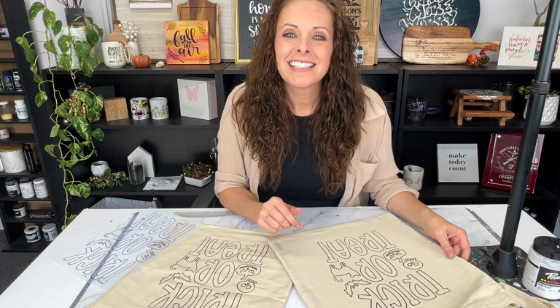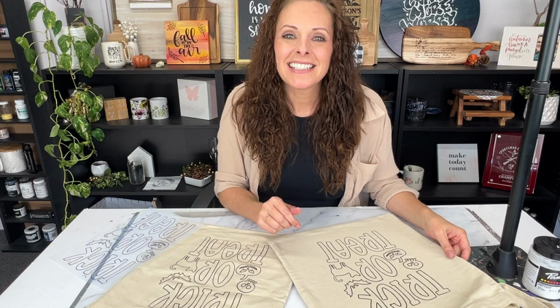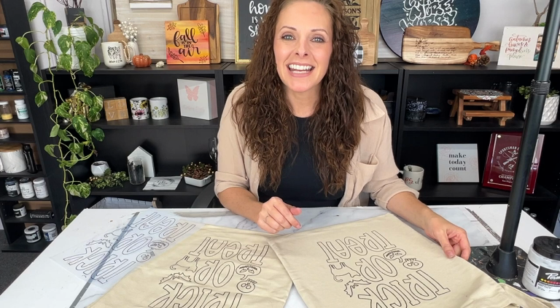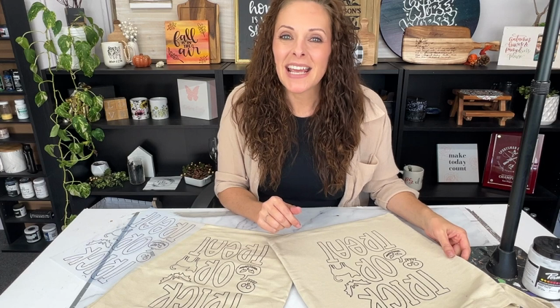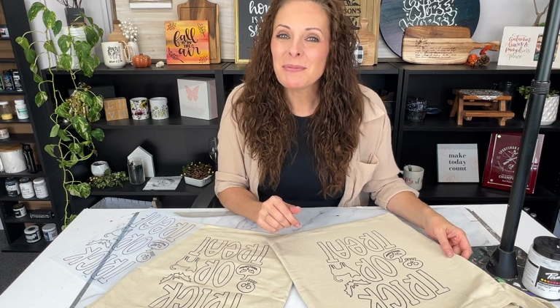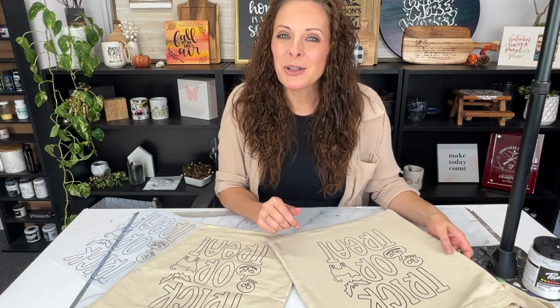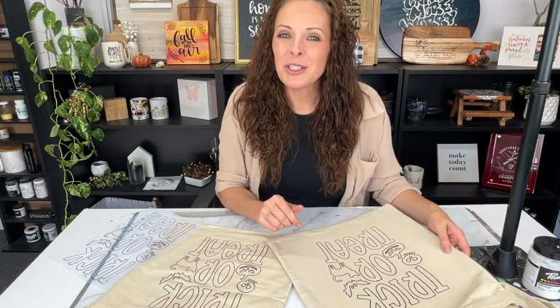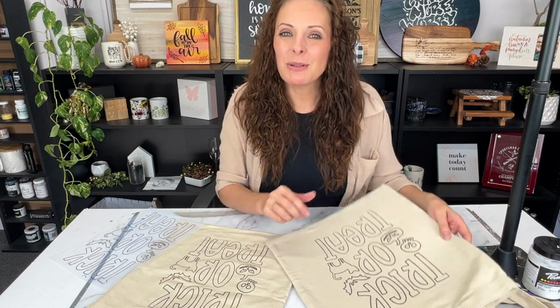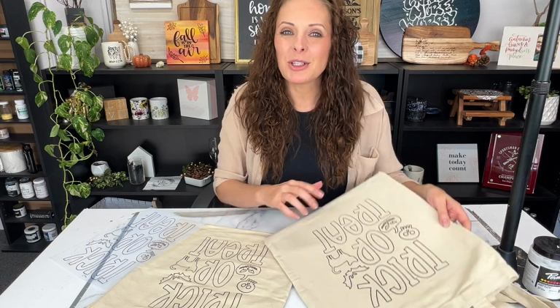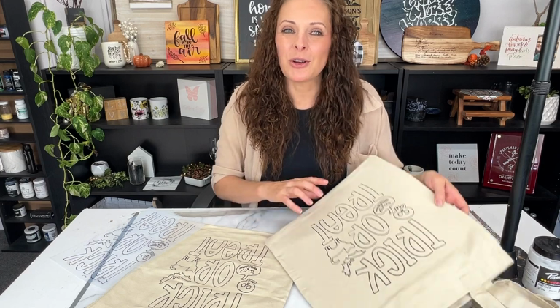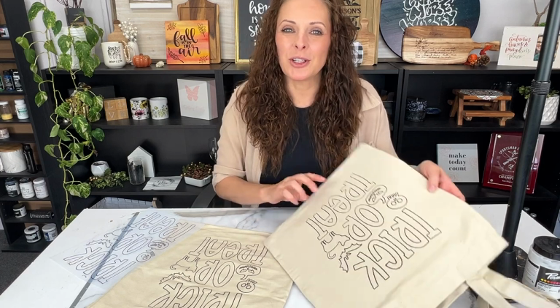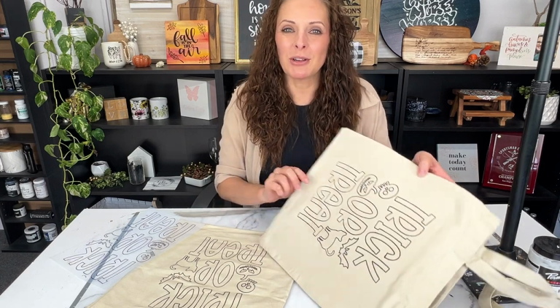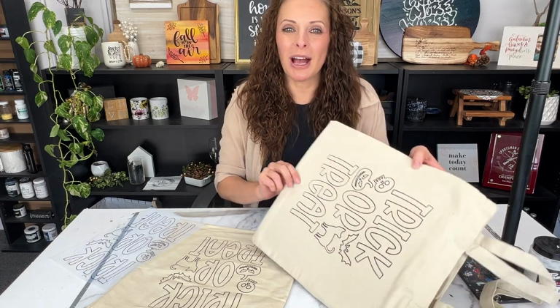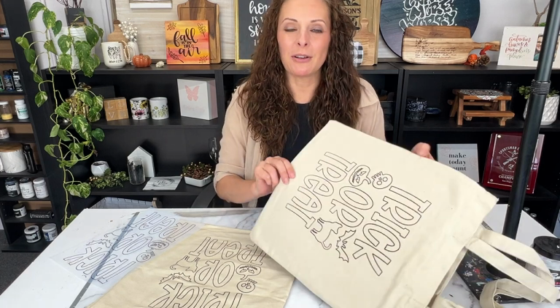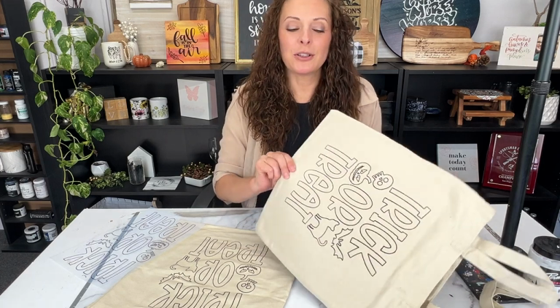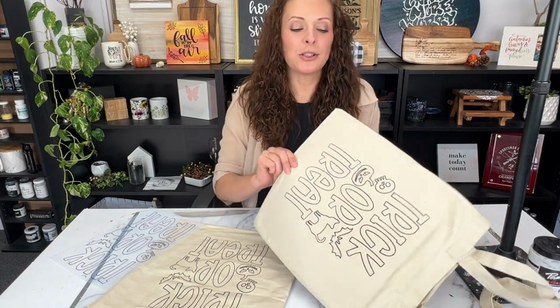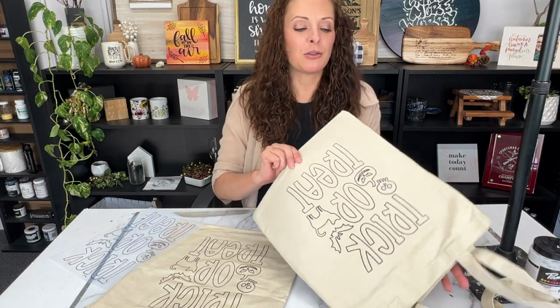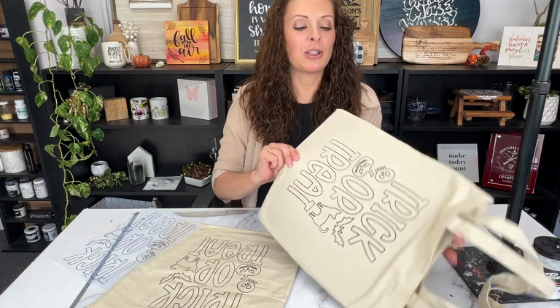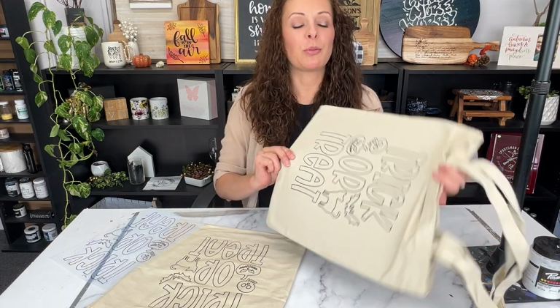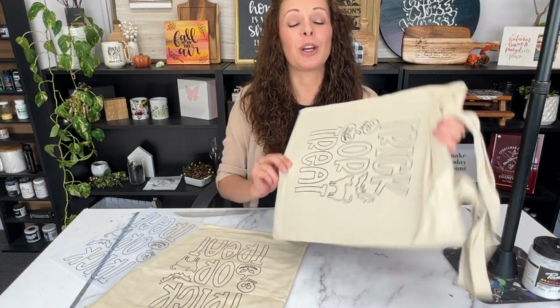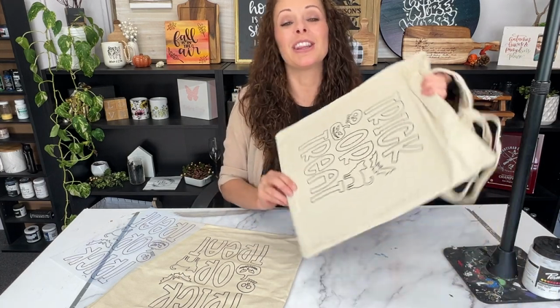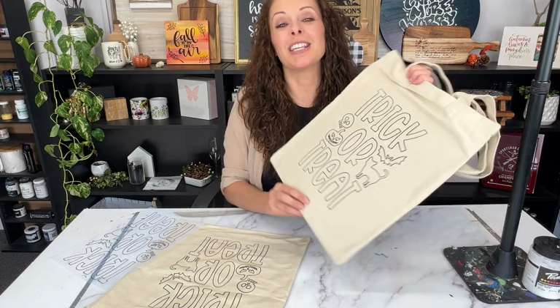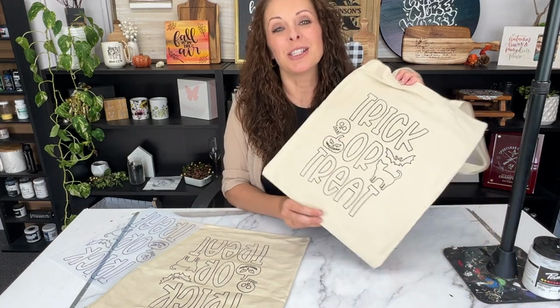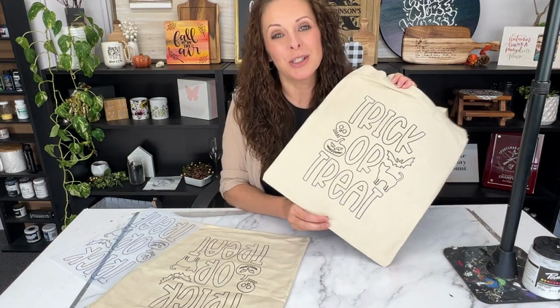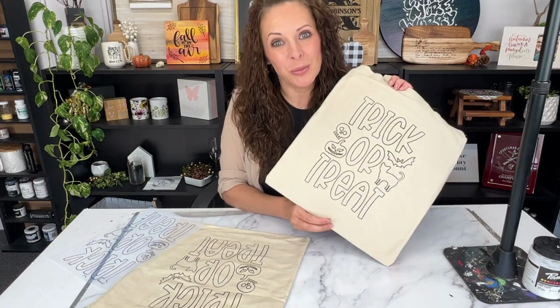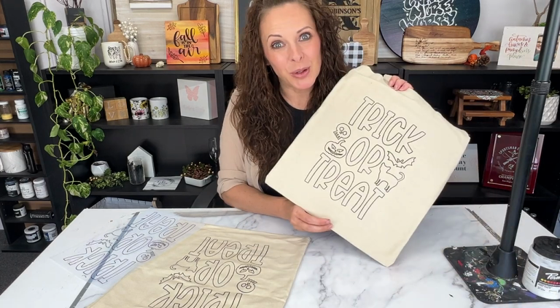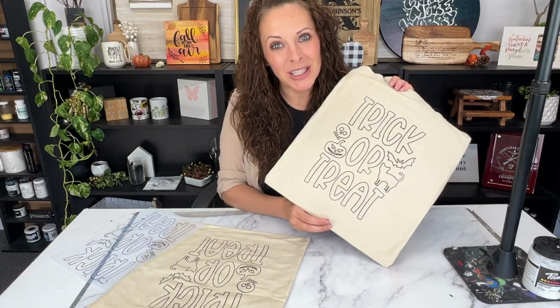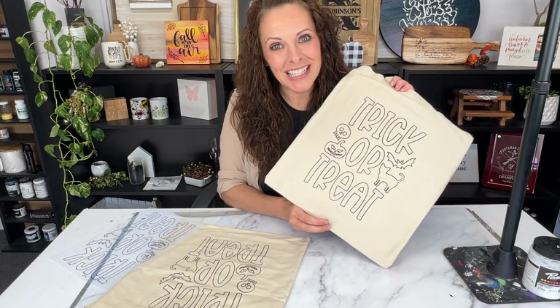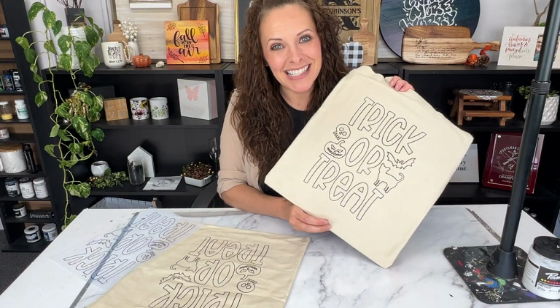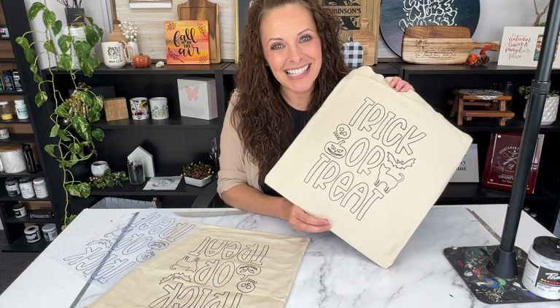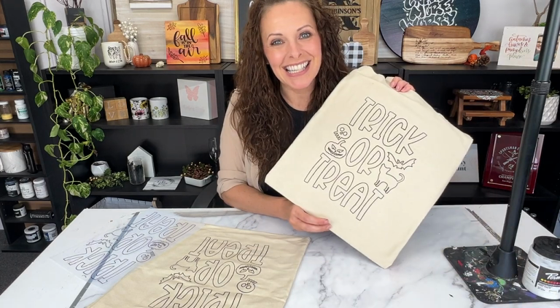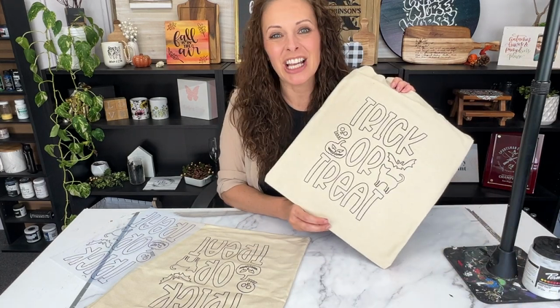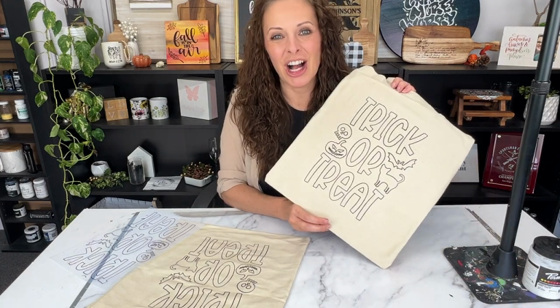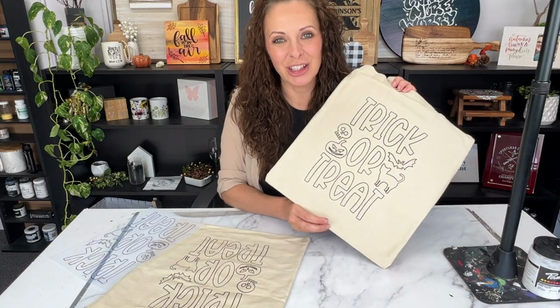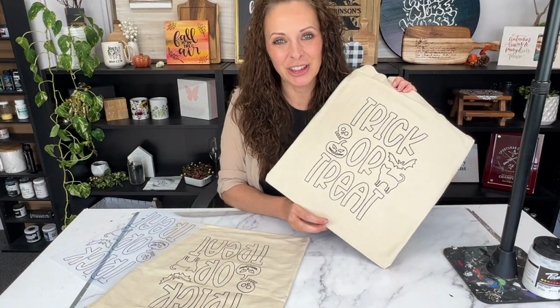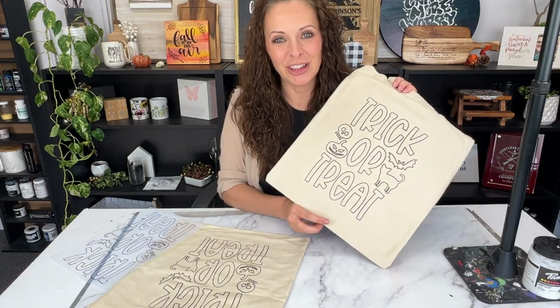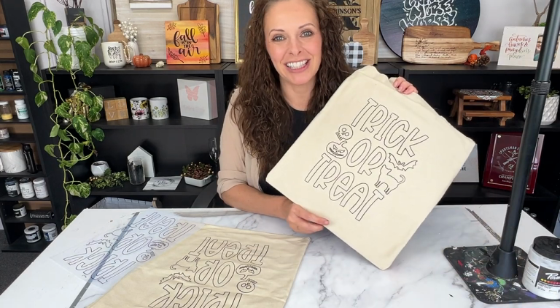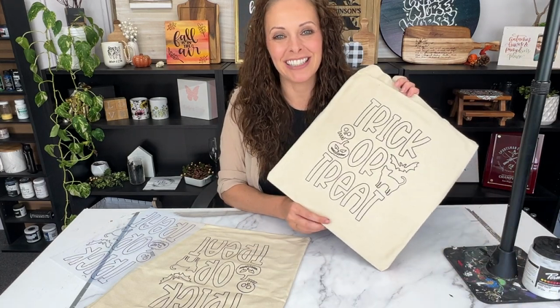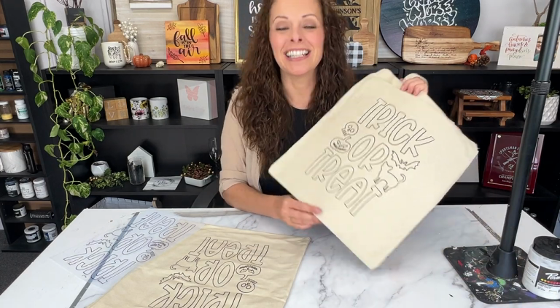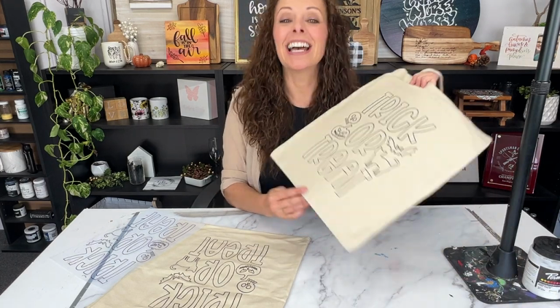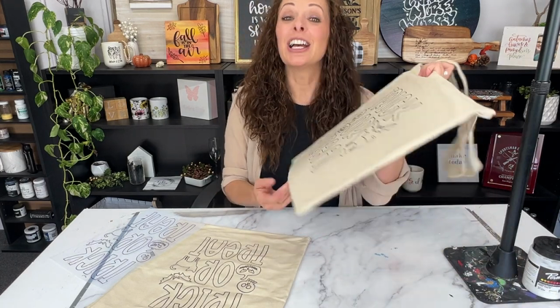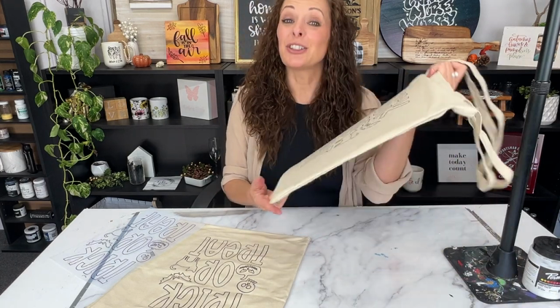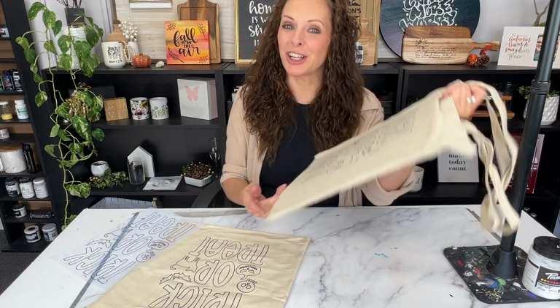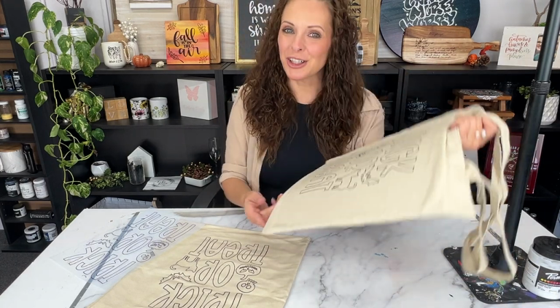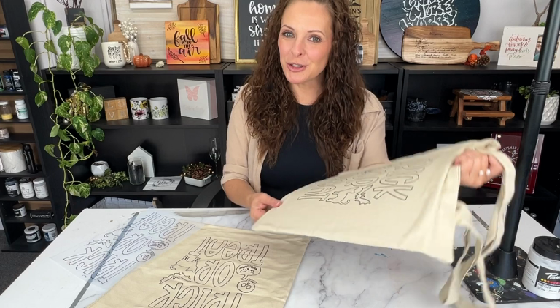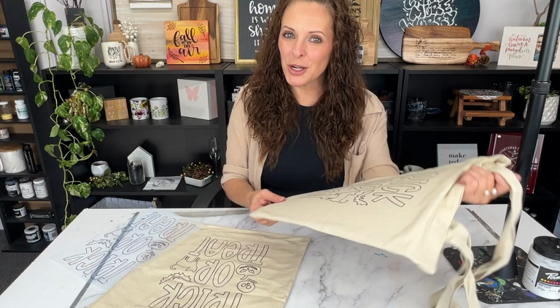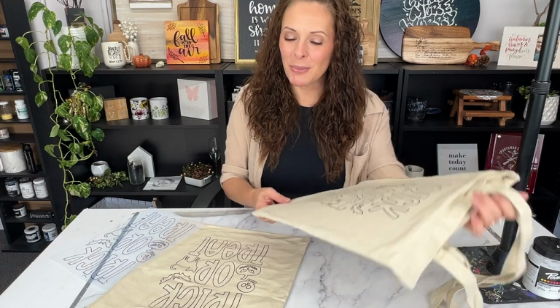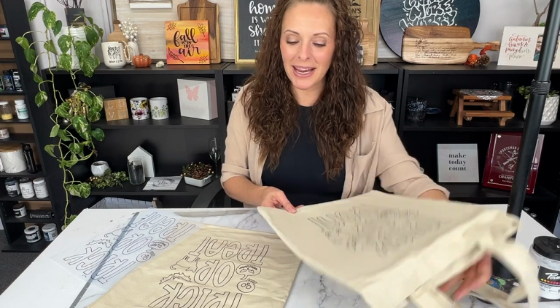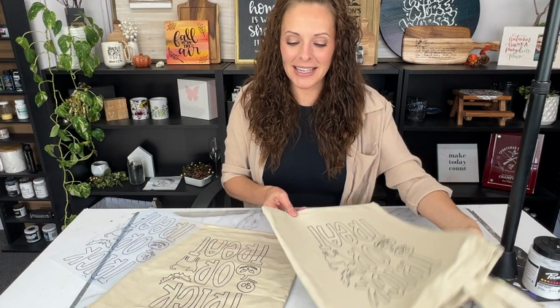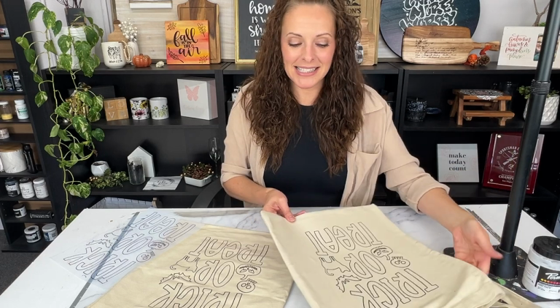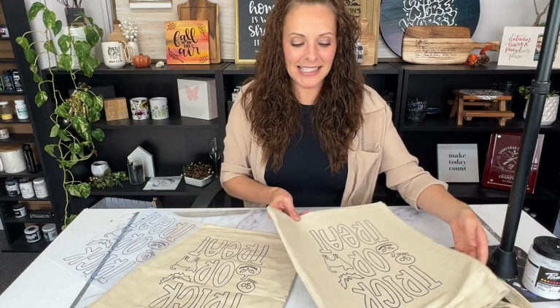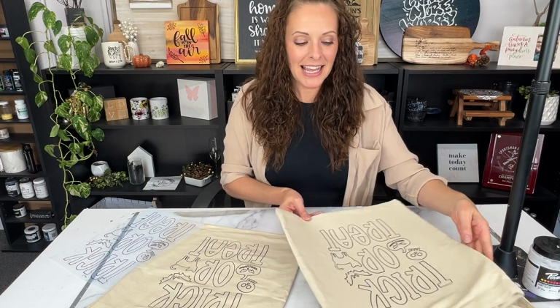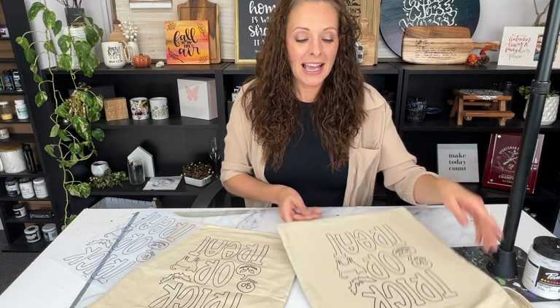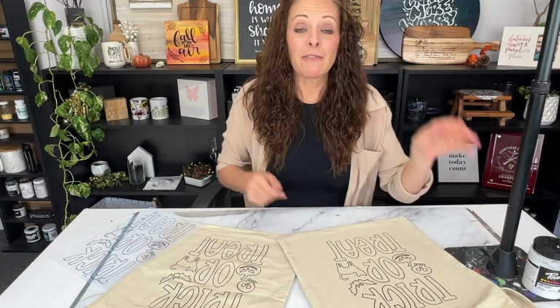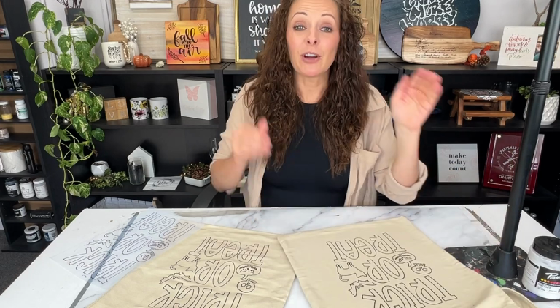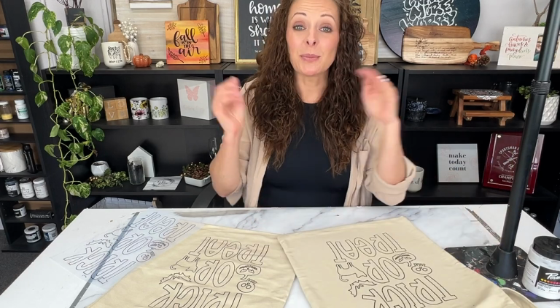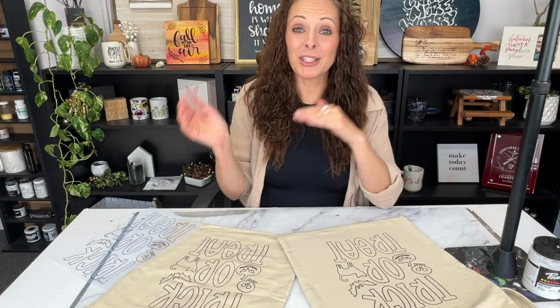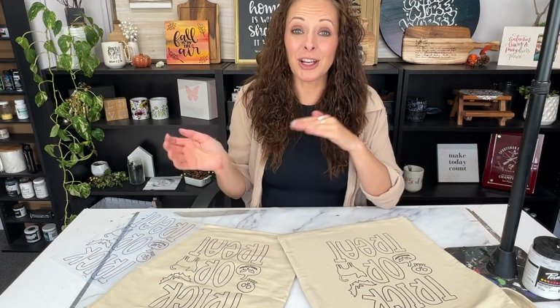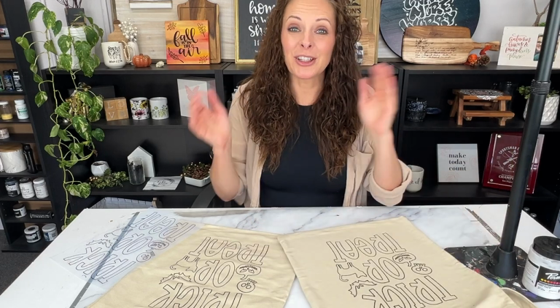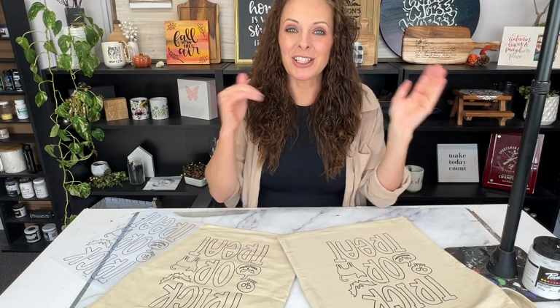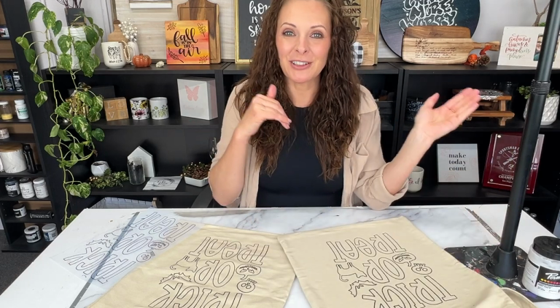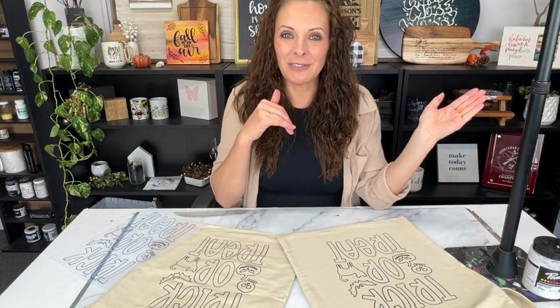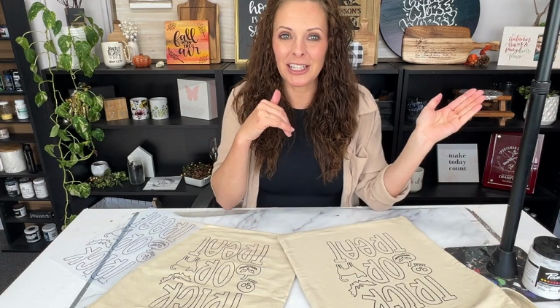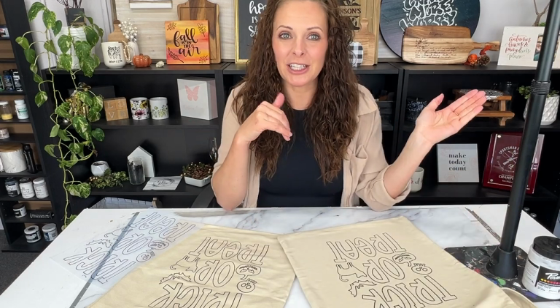Today I'm going to be showing you how to screen print these super easy color-in trick-or-treat bags from start to finish.